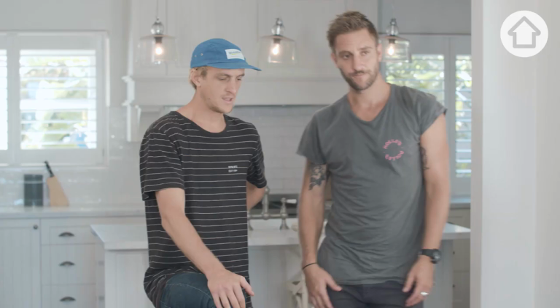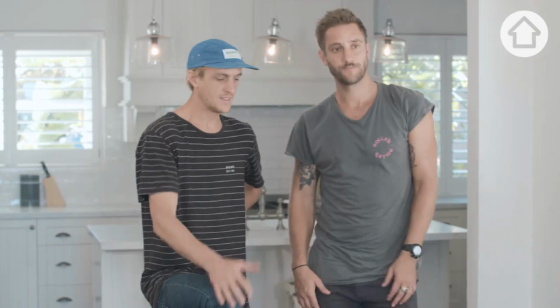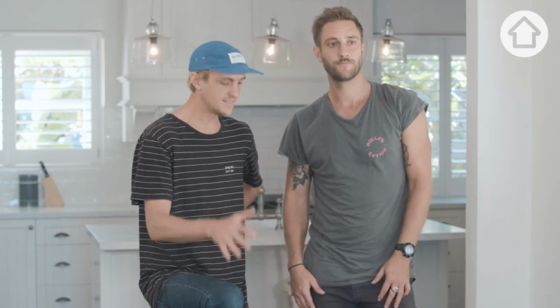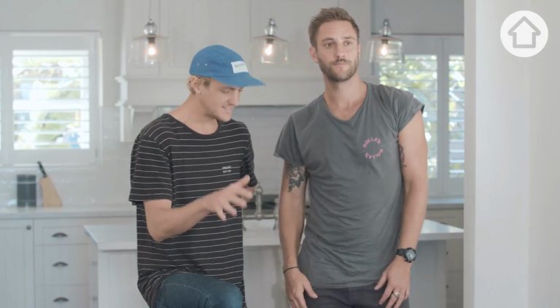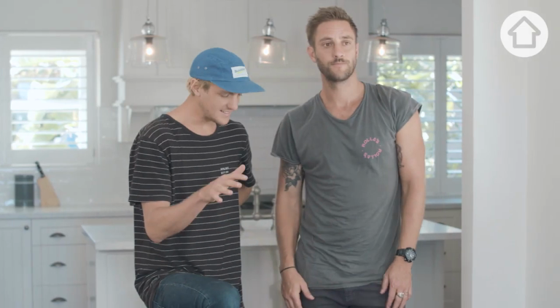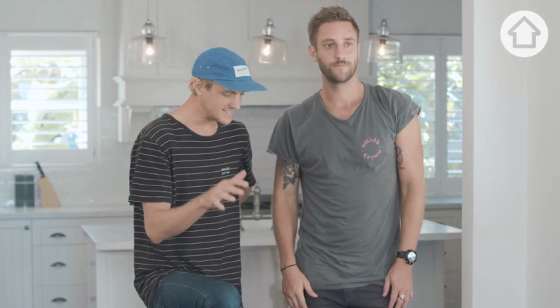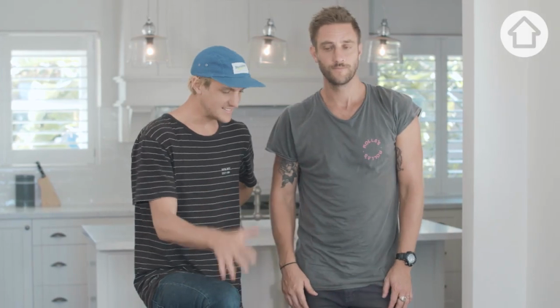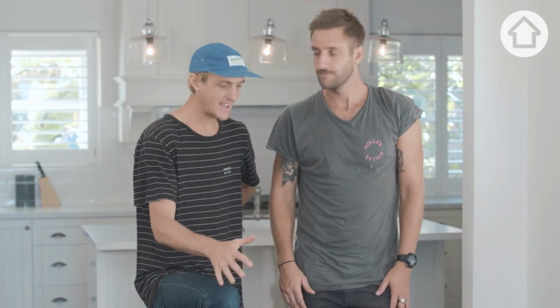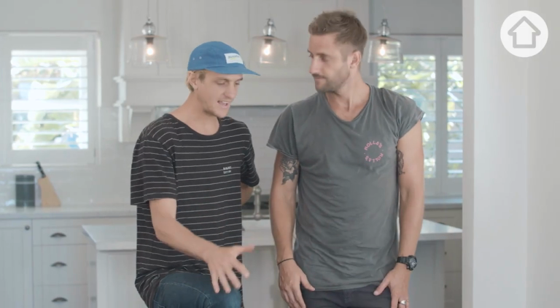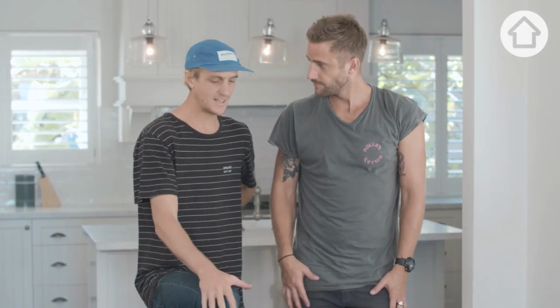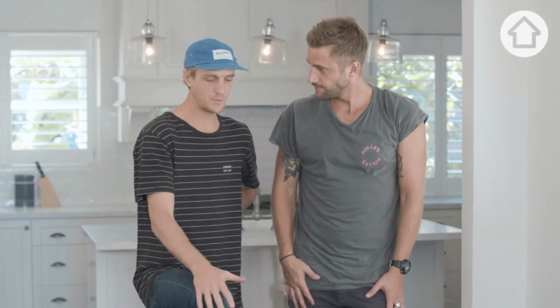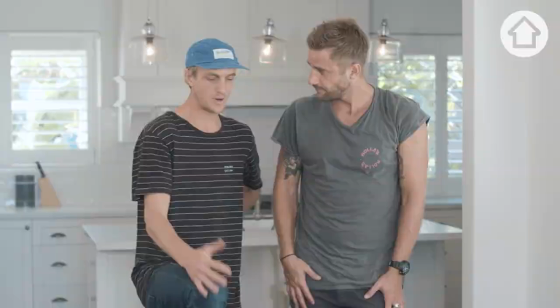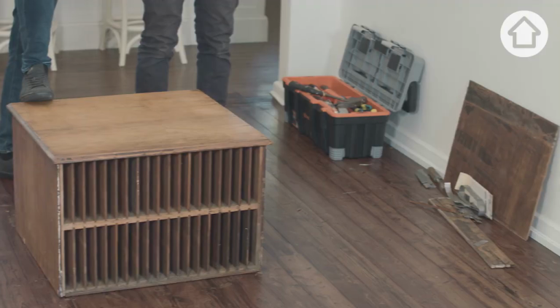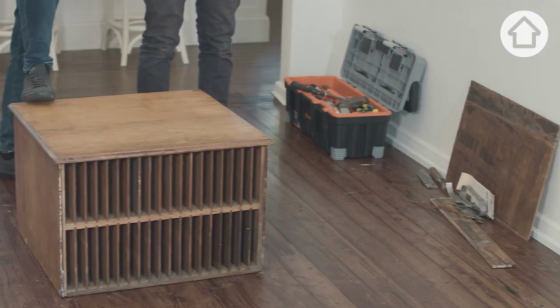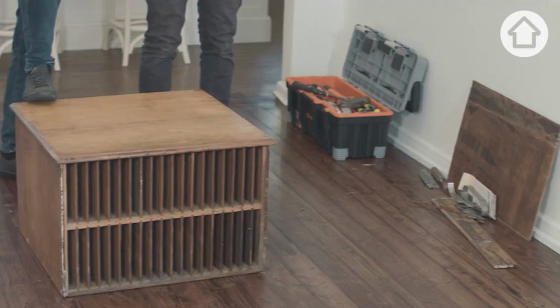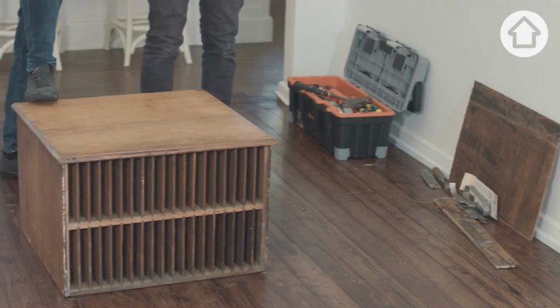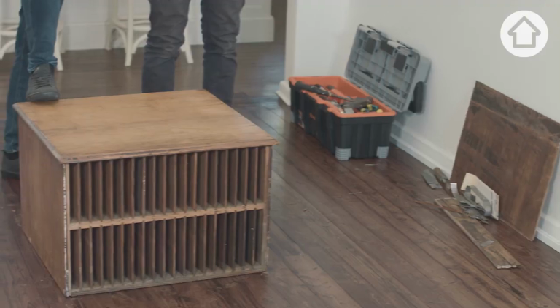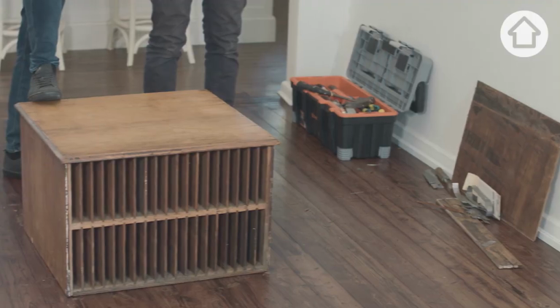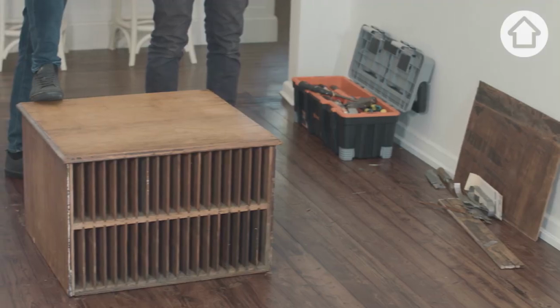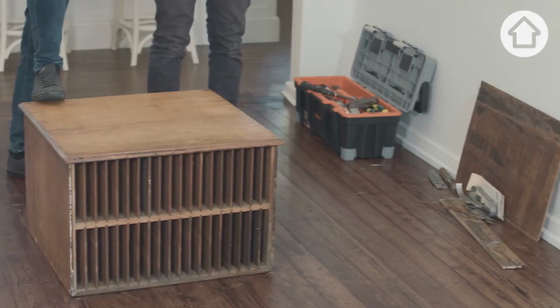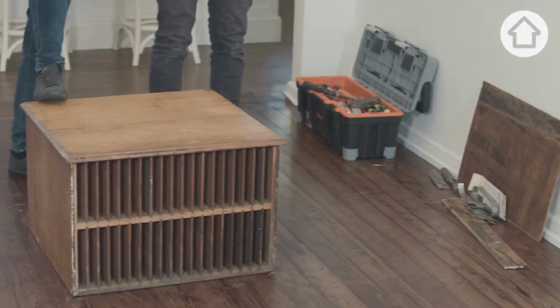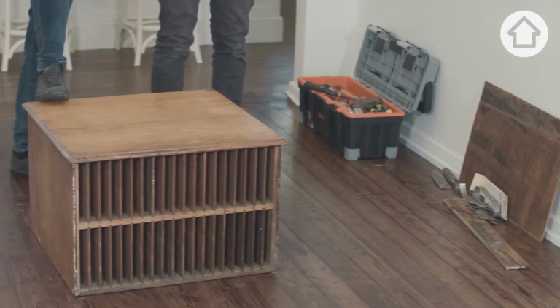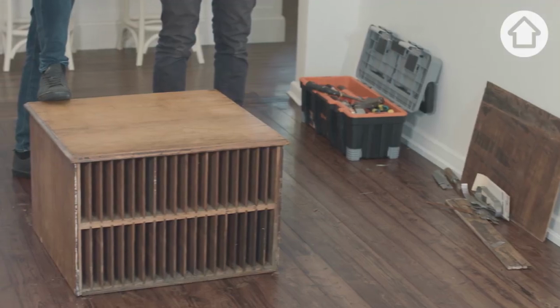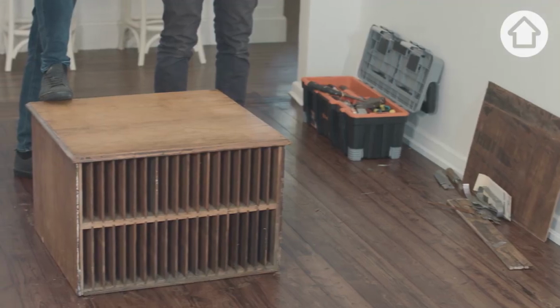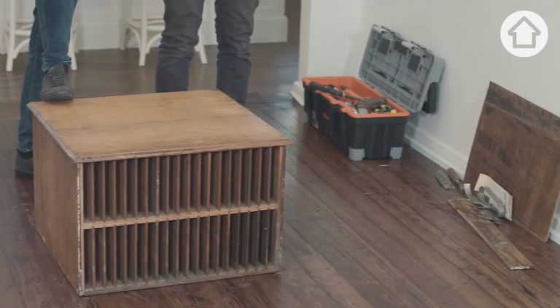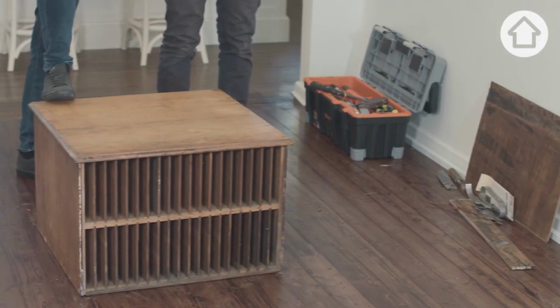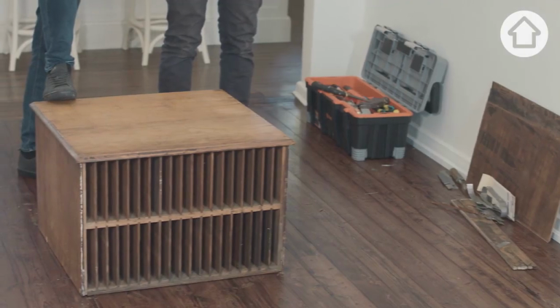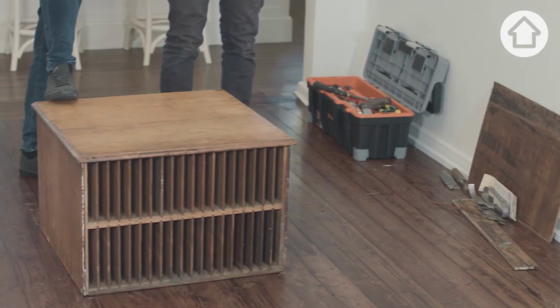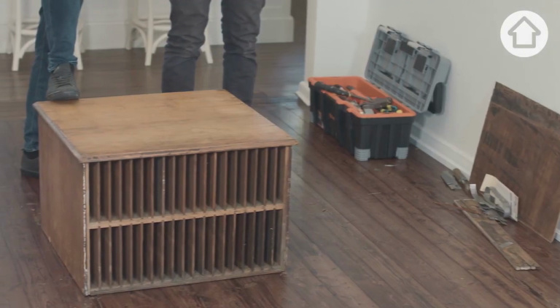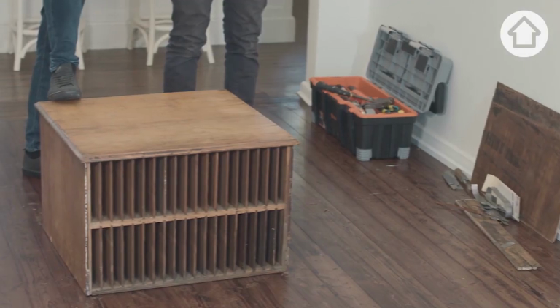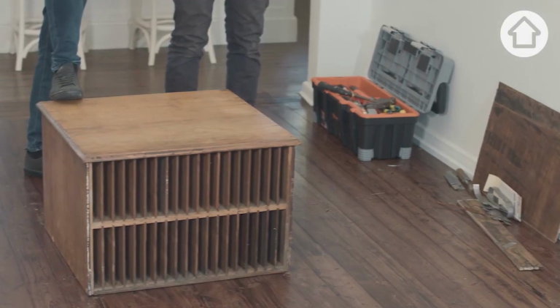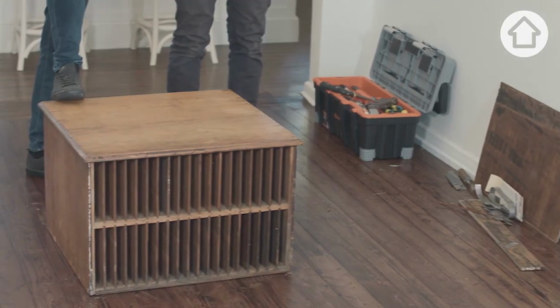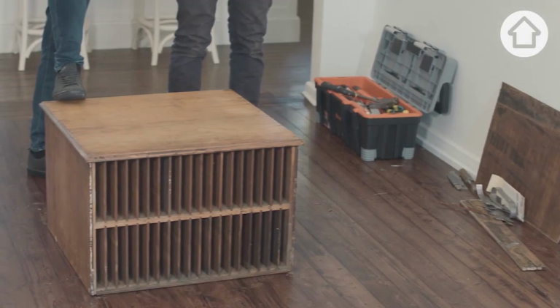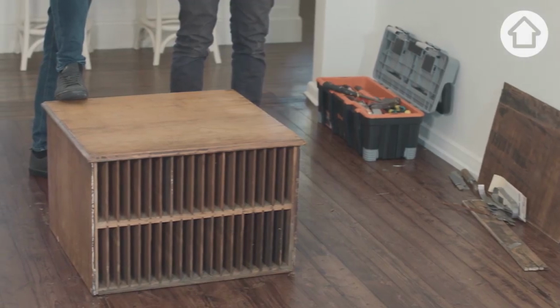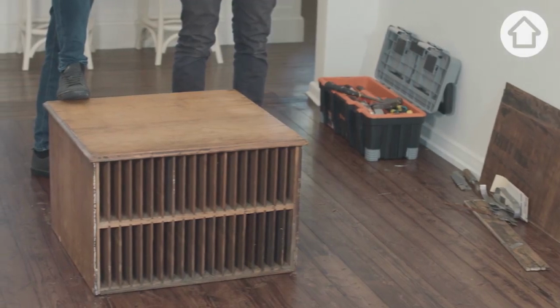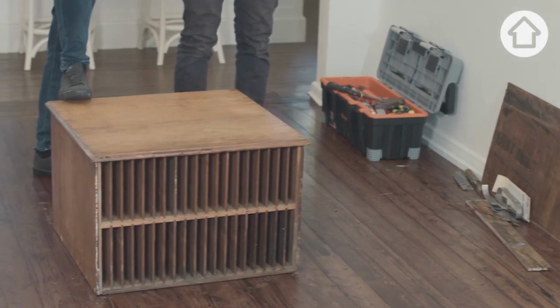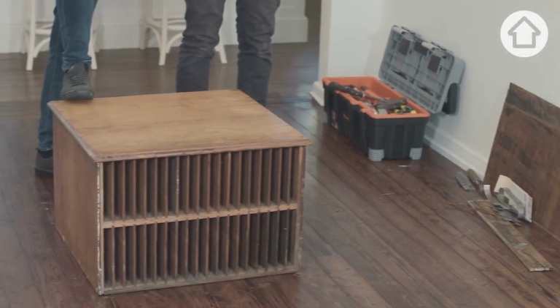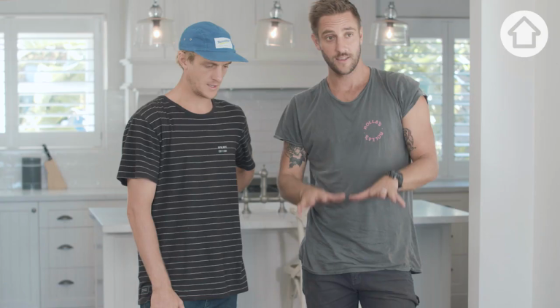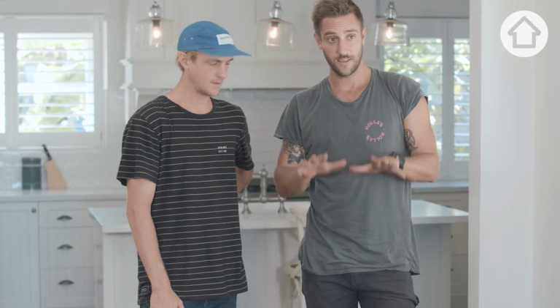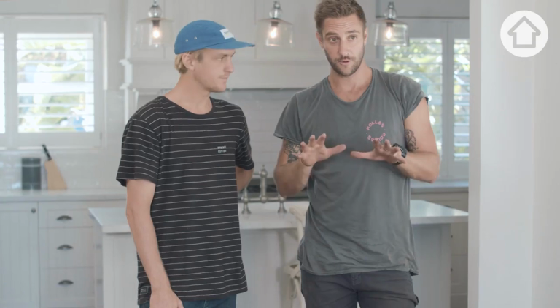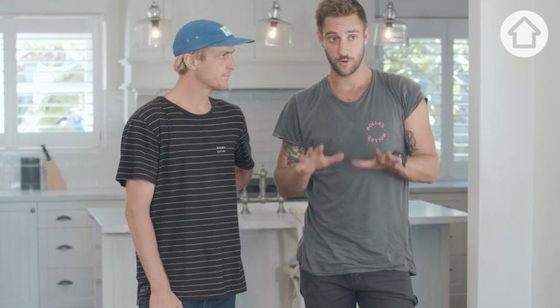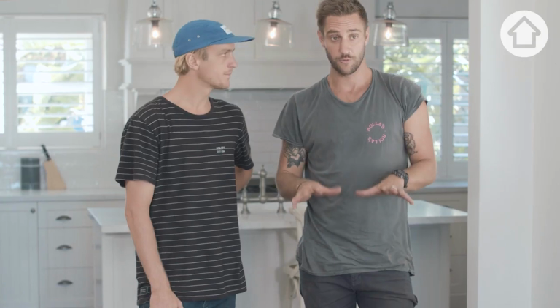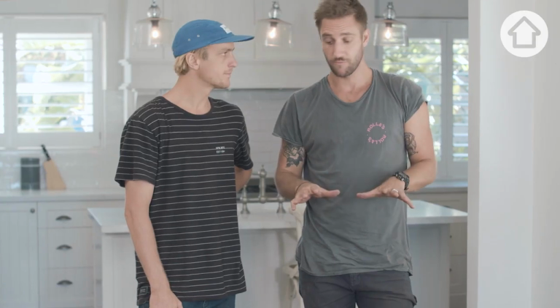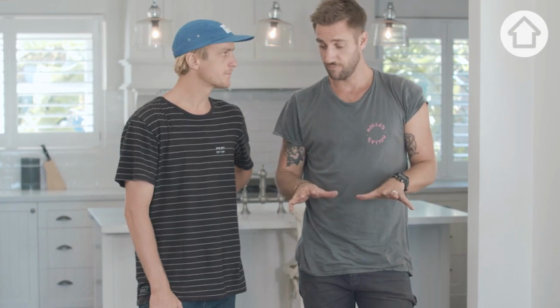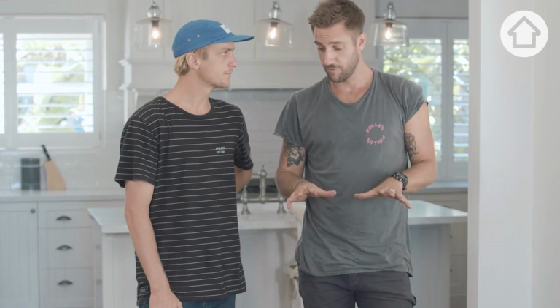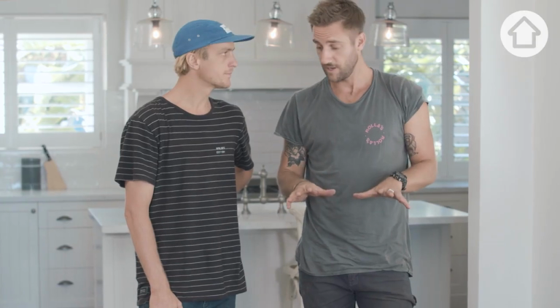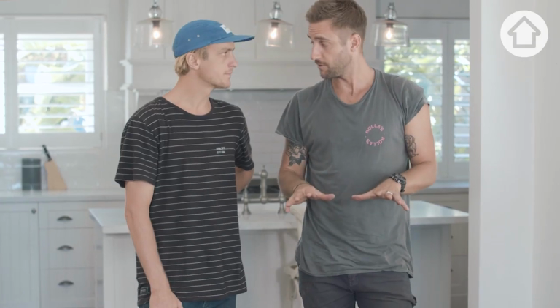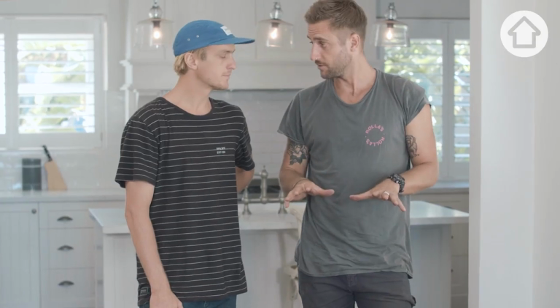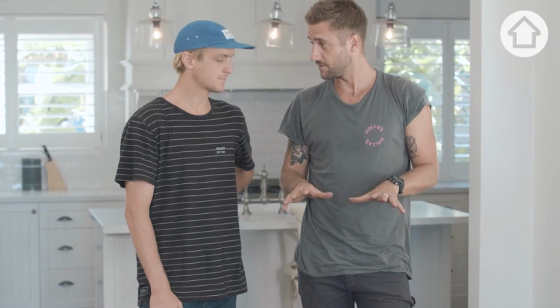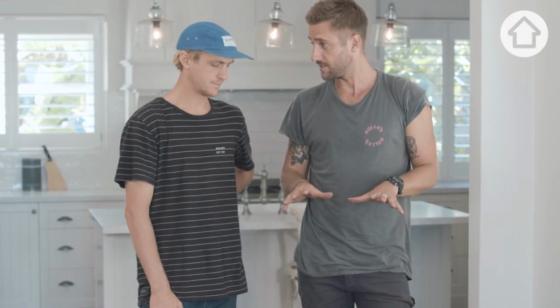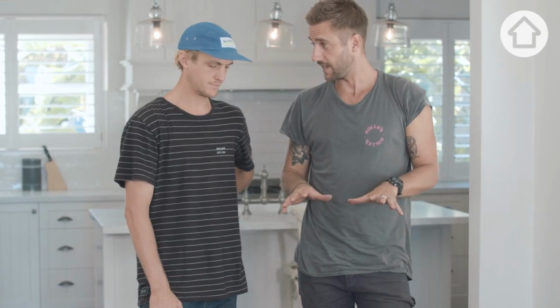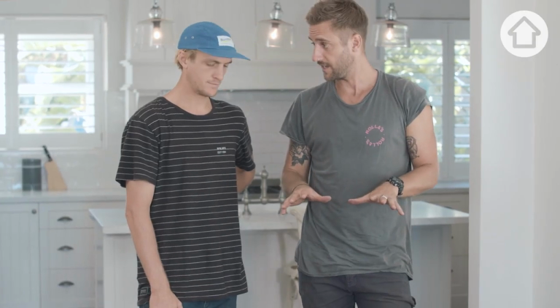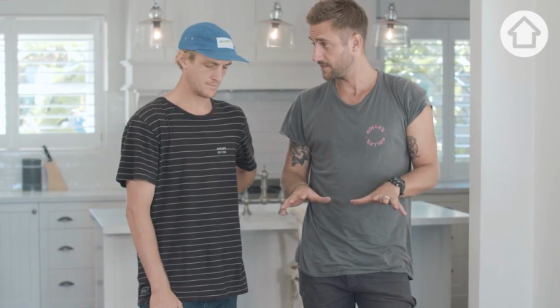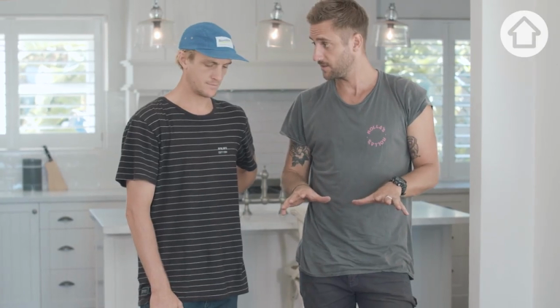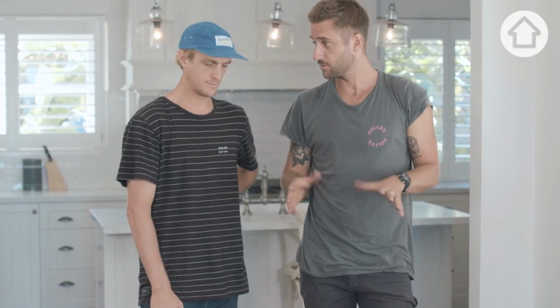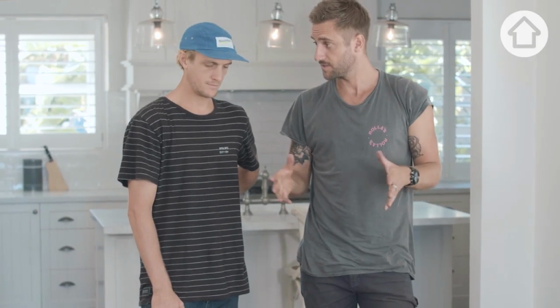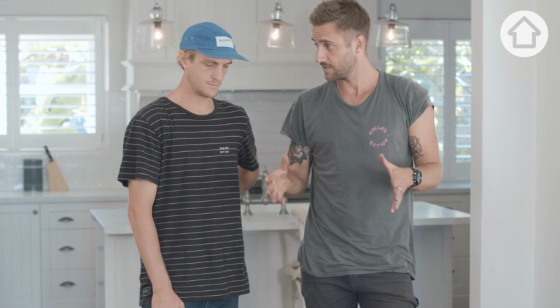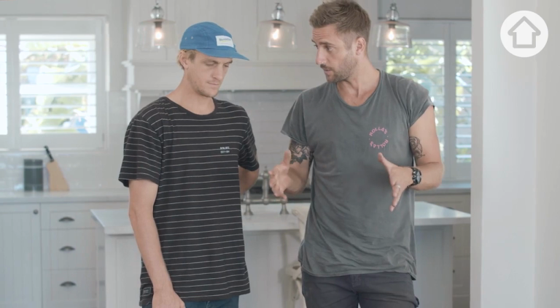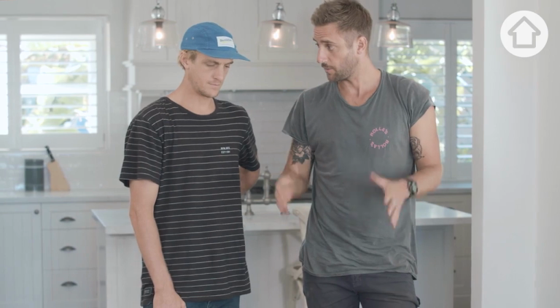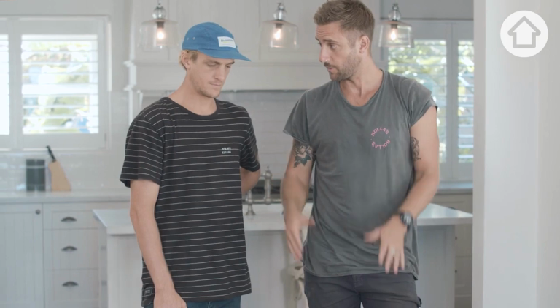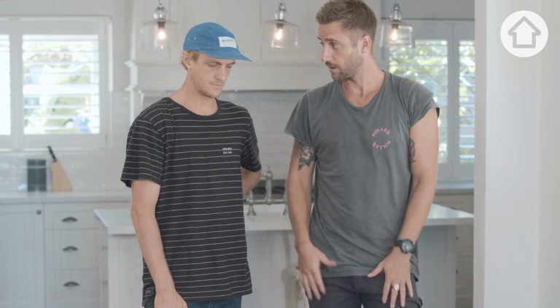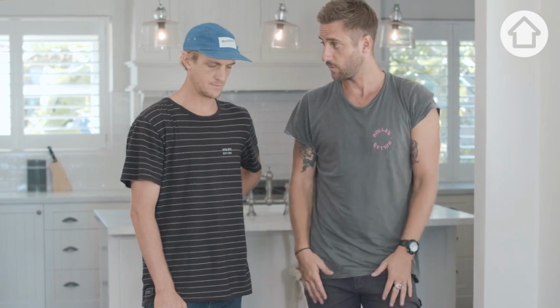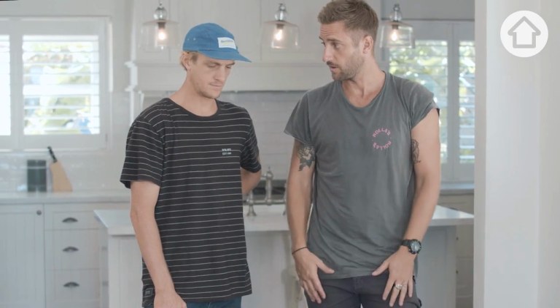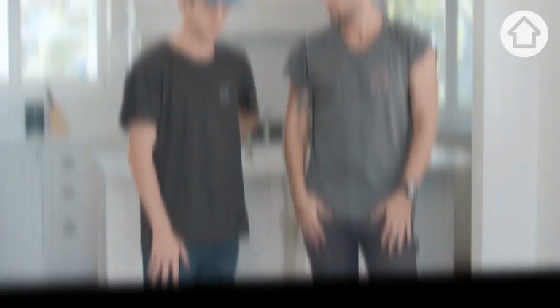This is exactly what I hoped it would turn out like. So I think if we give it a good clean out, give it a really good sand, we'll see what we're working with.